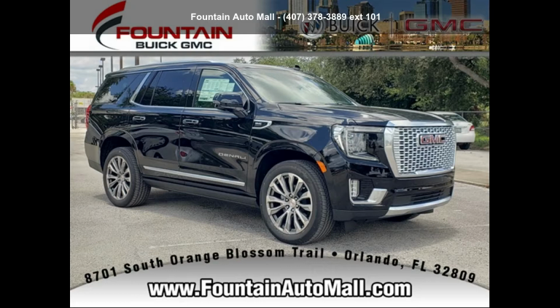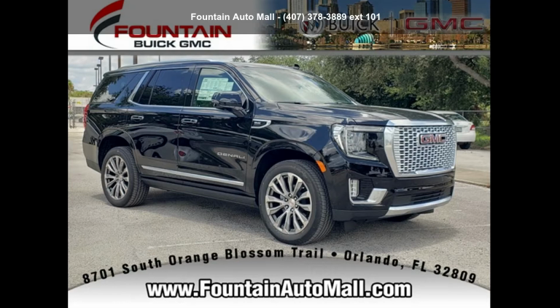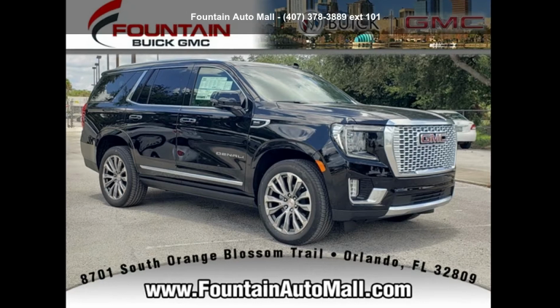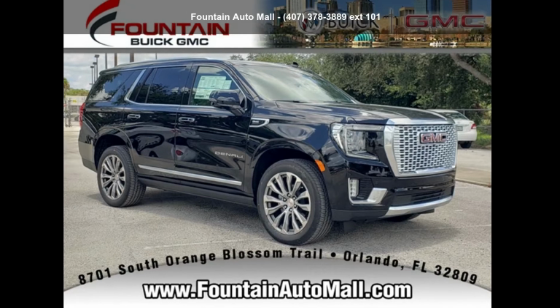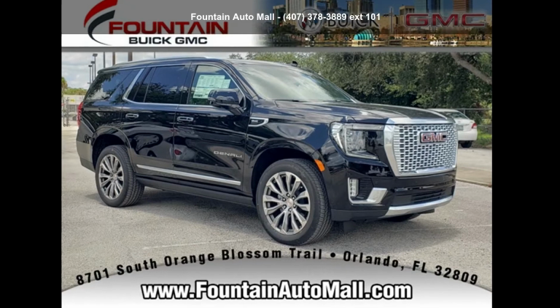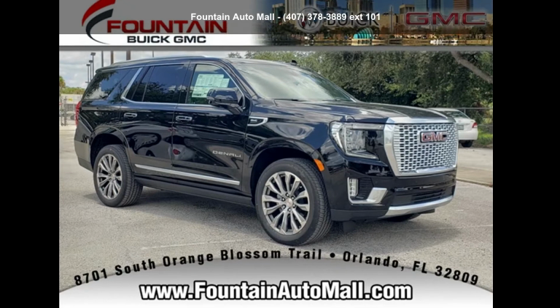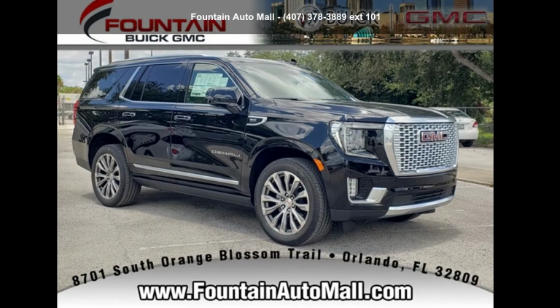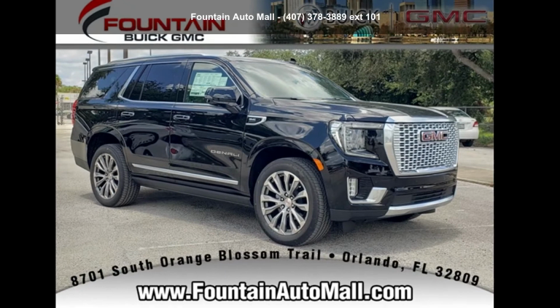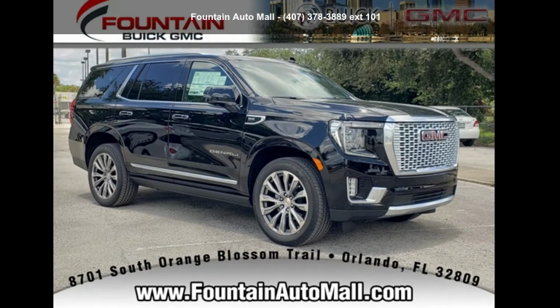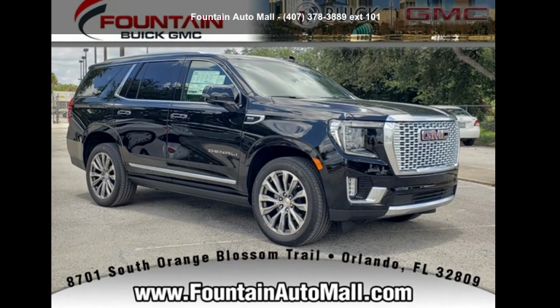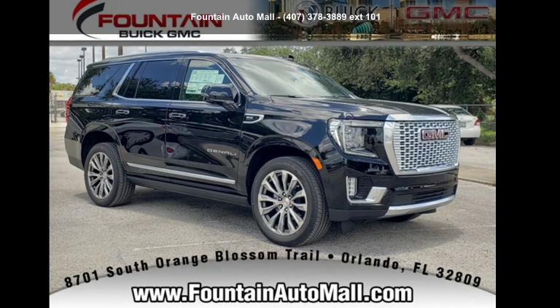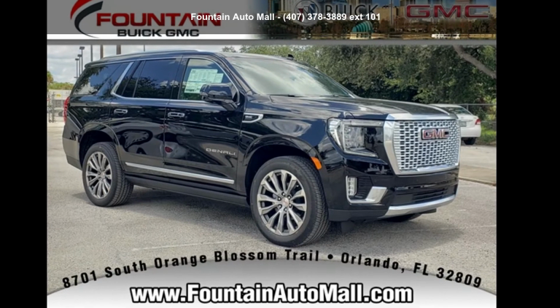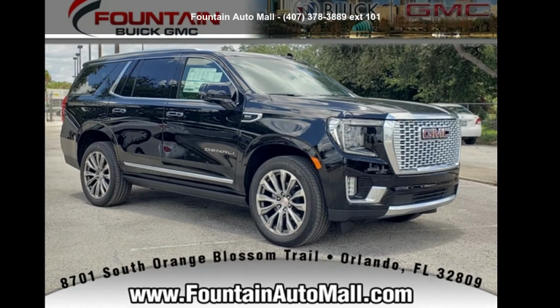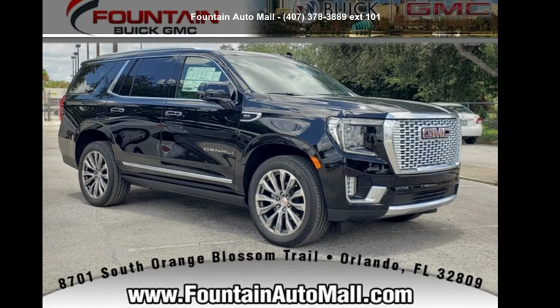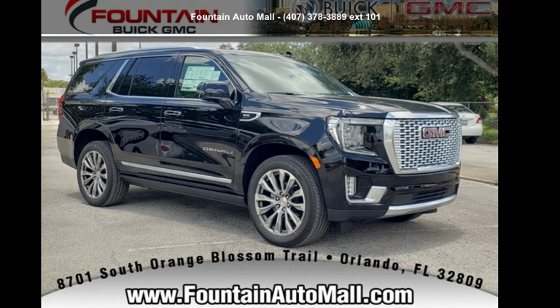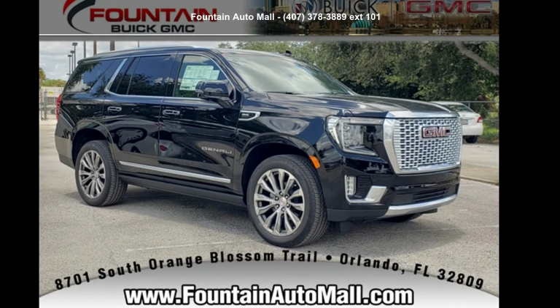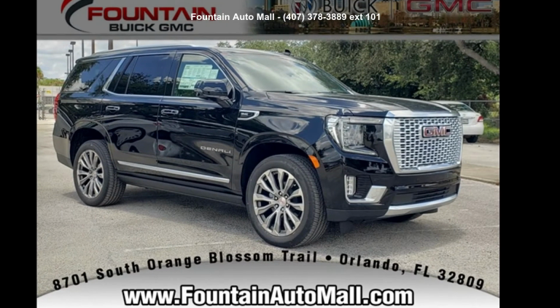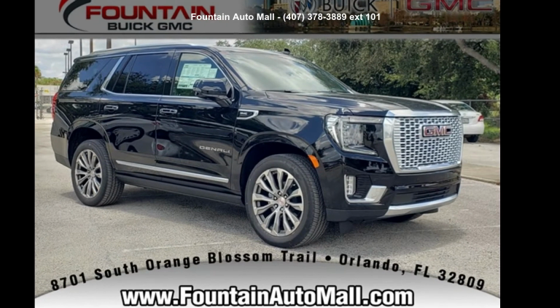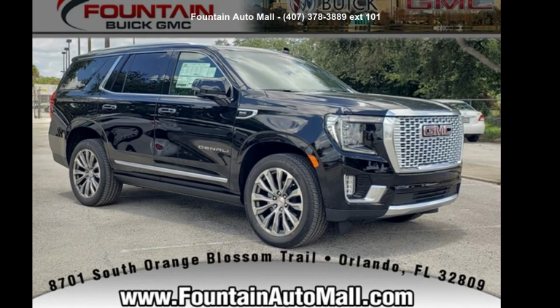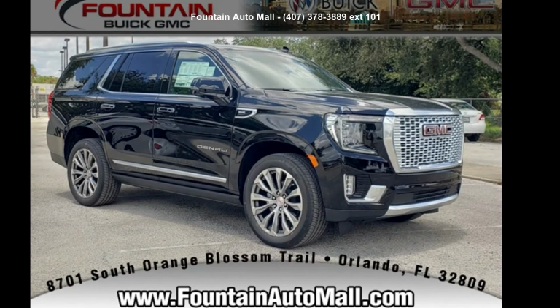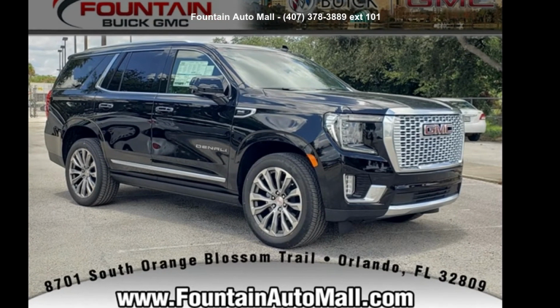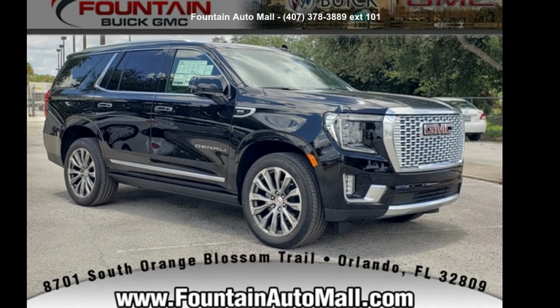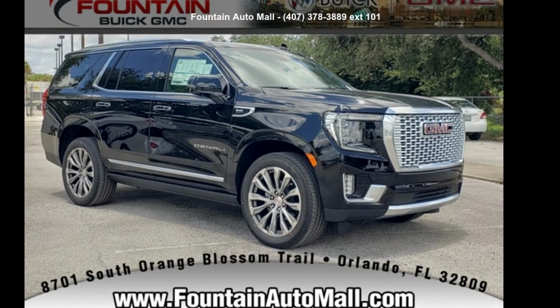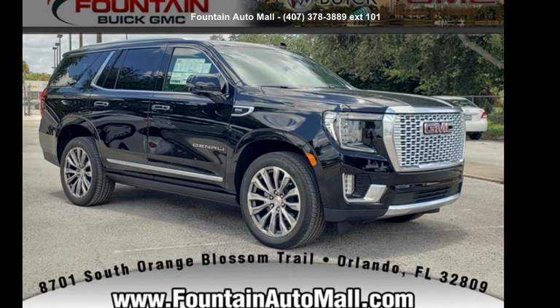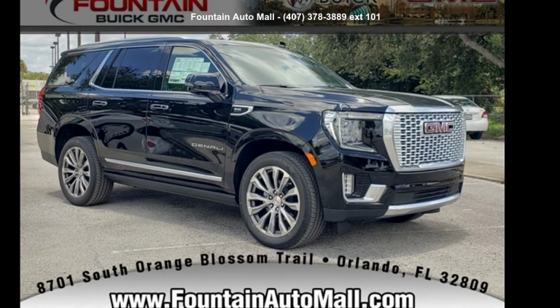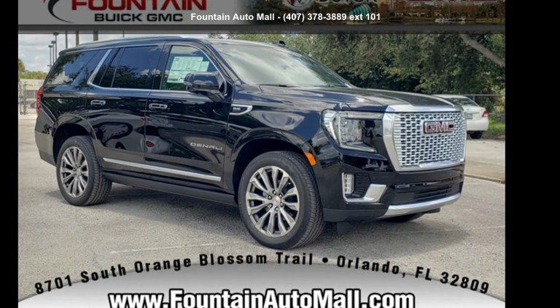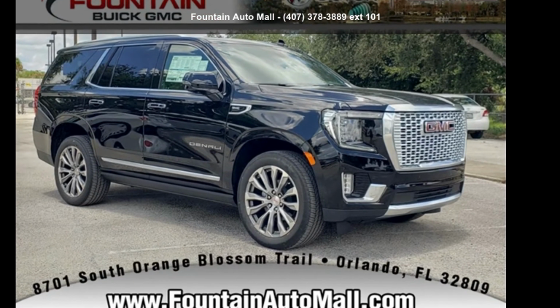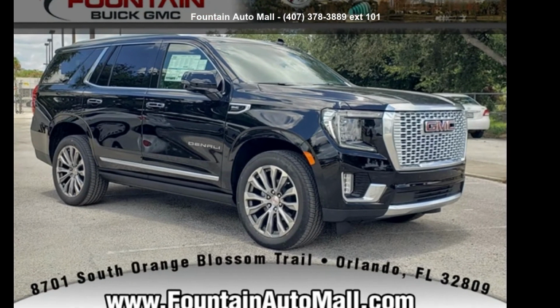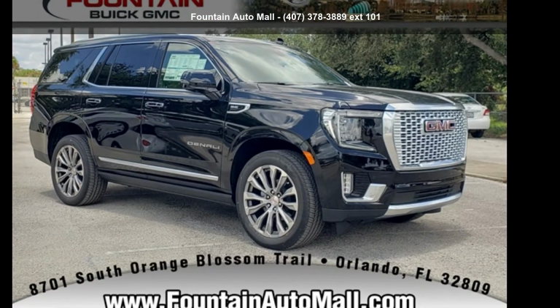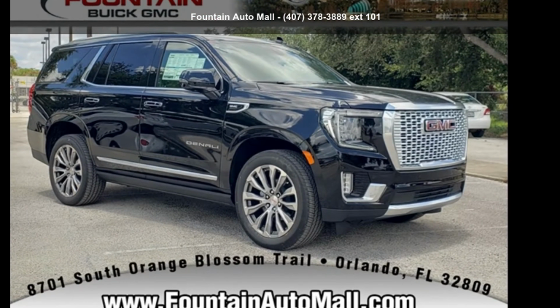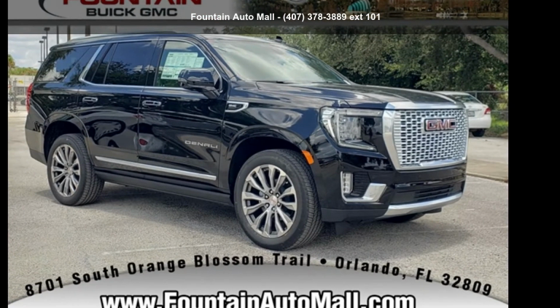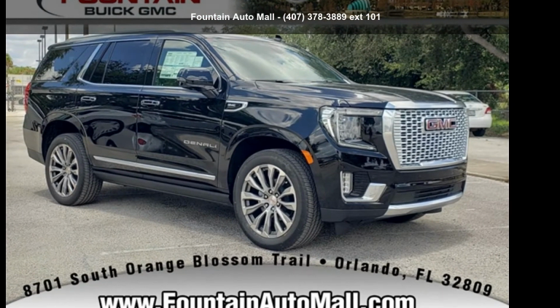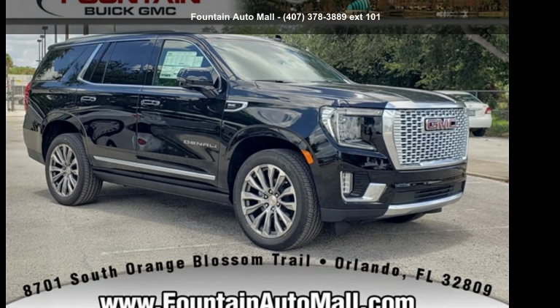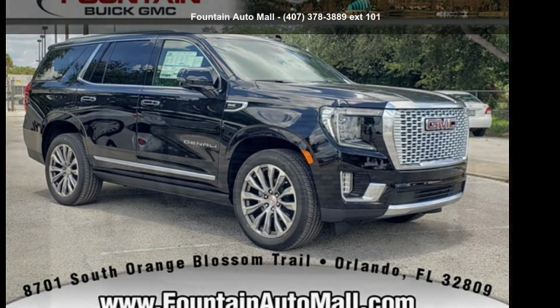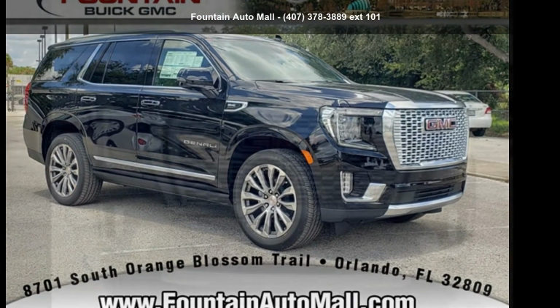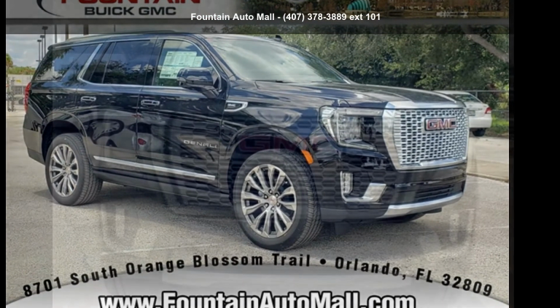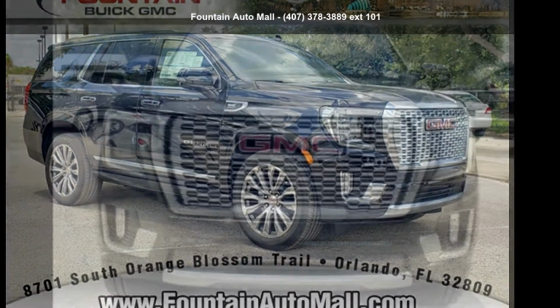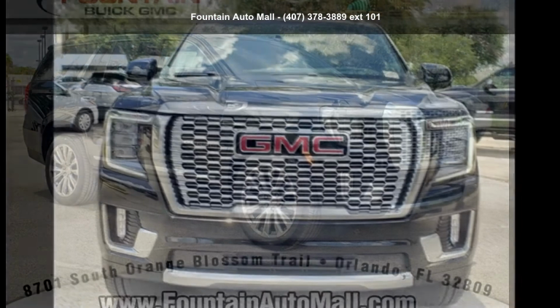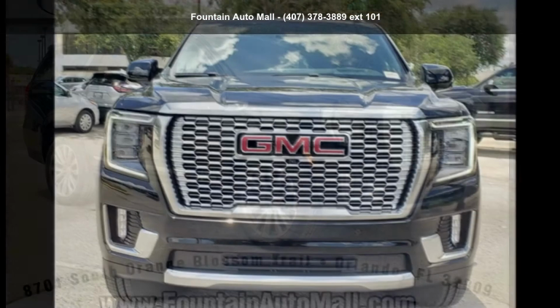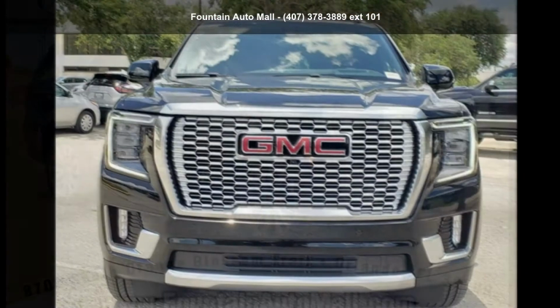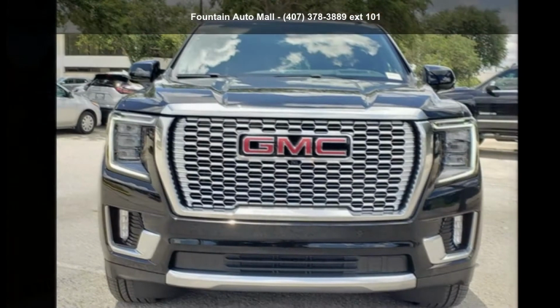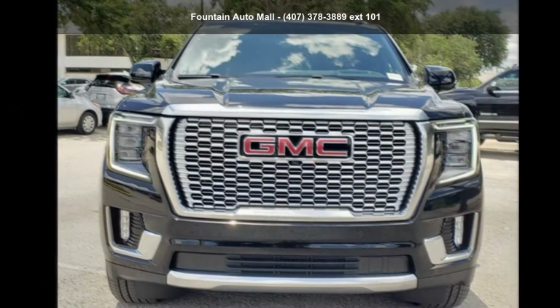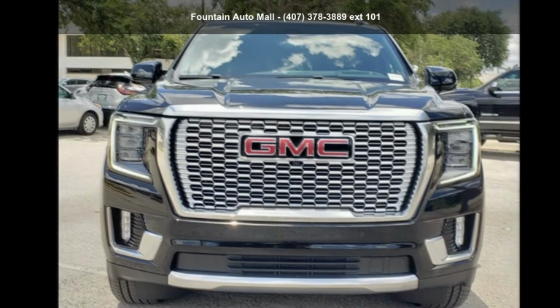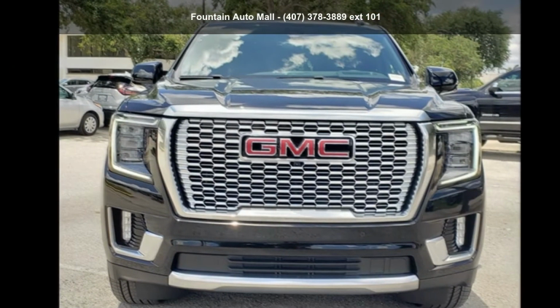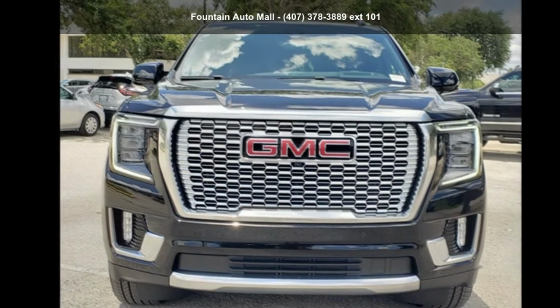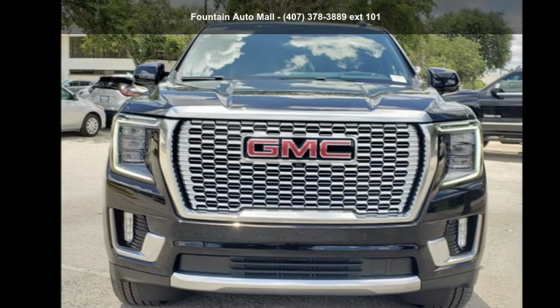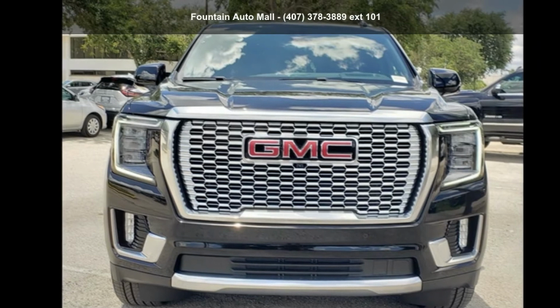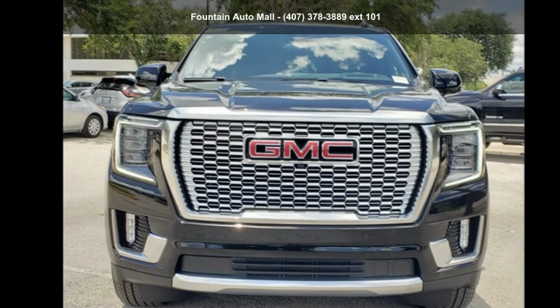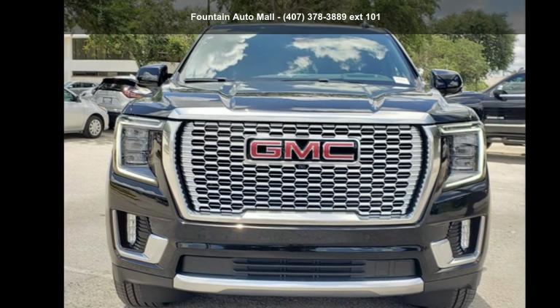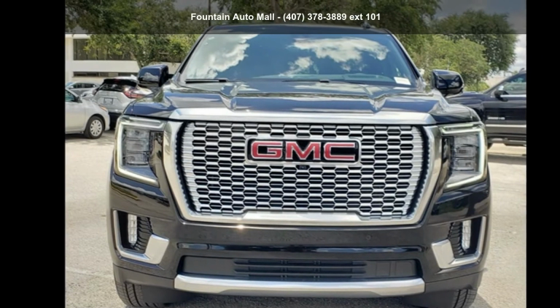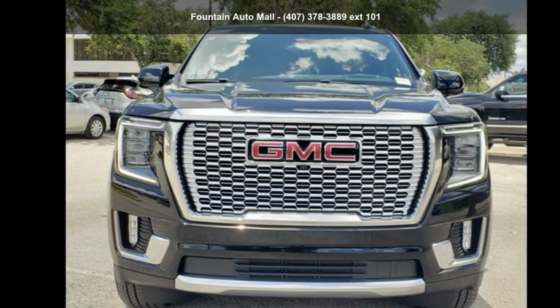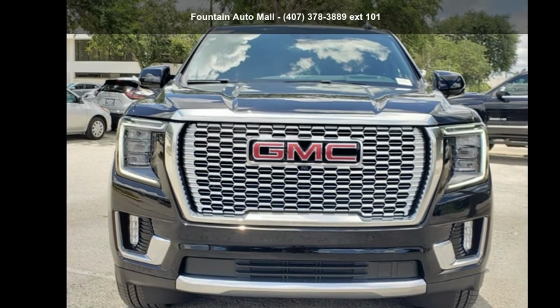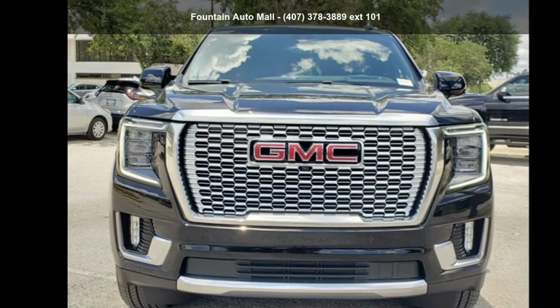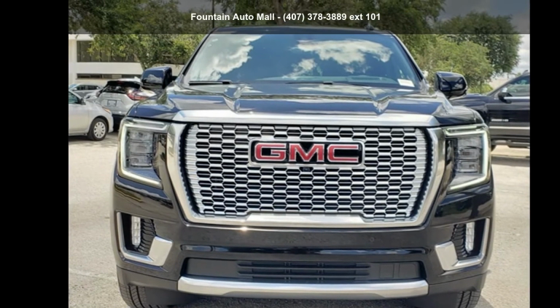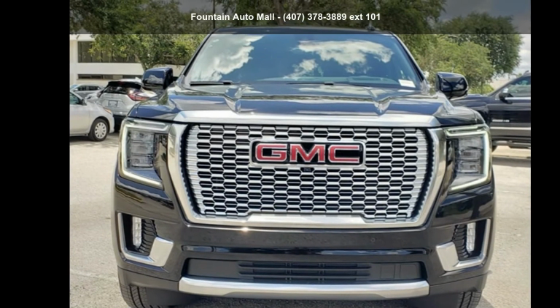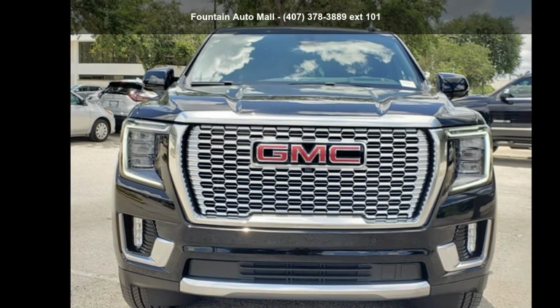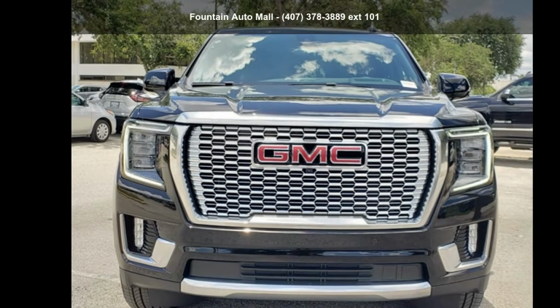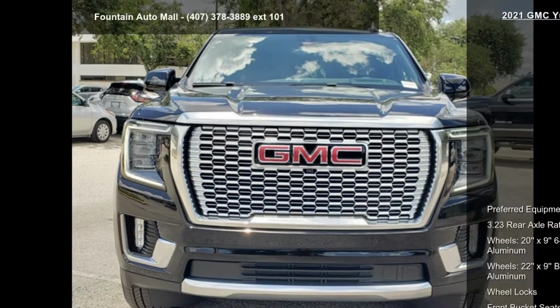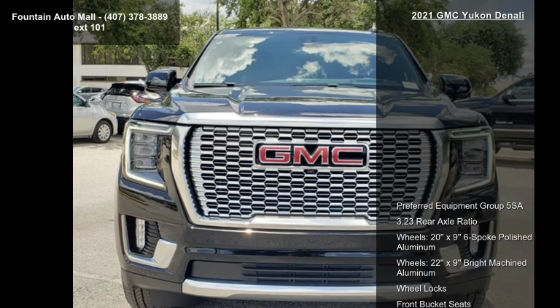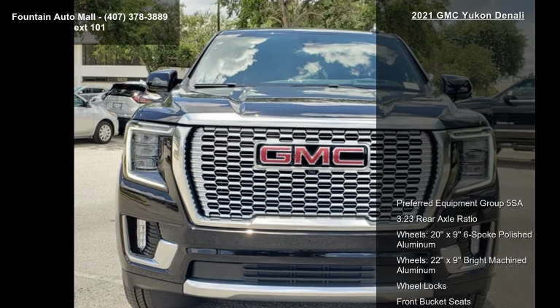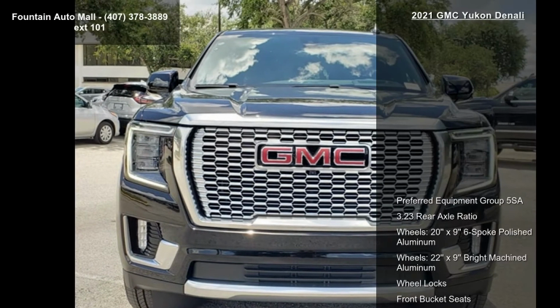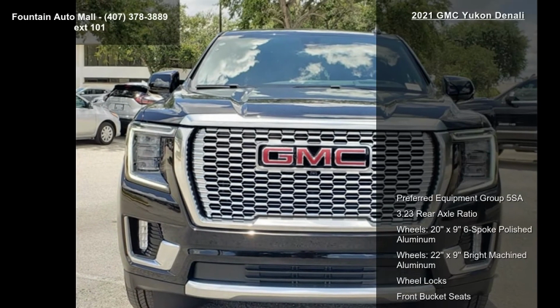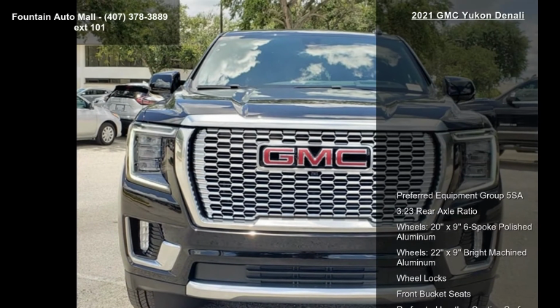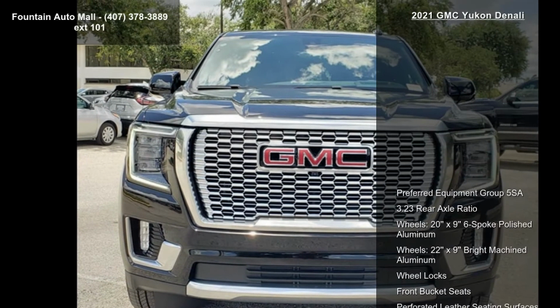Presenting the GMC 2021 Yukon Denali. If you are looking for an automobile with great features, look no further.